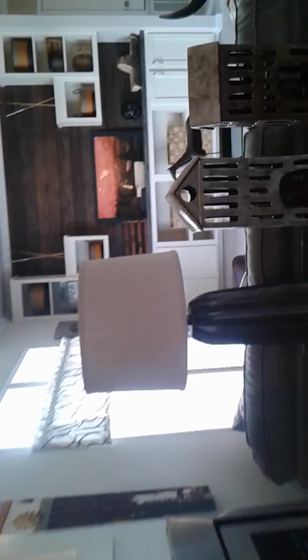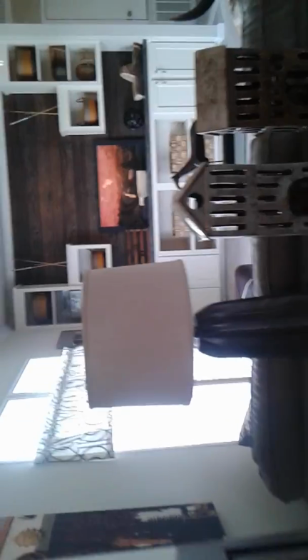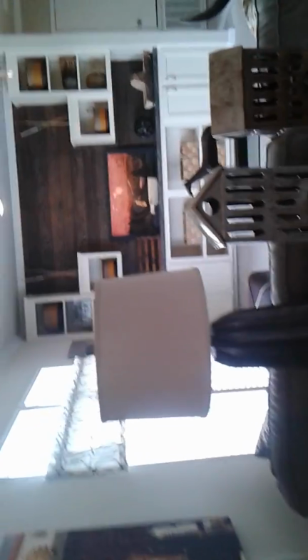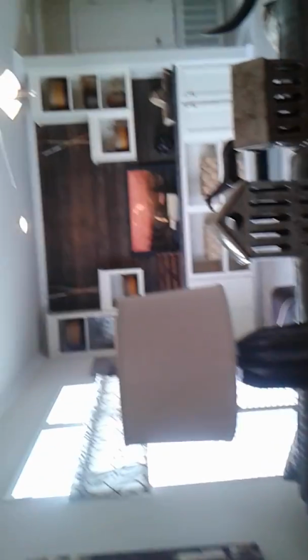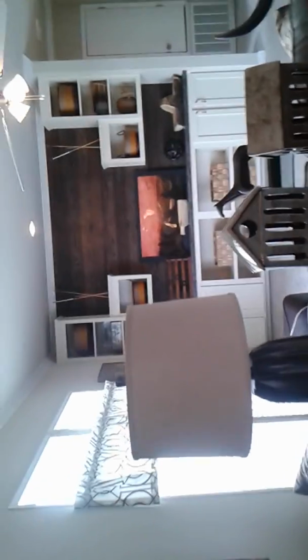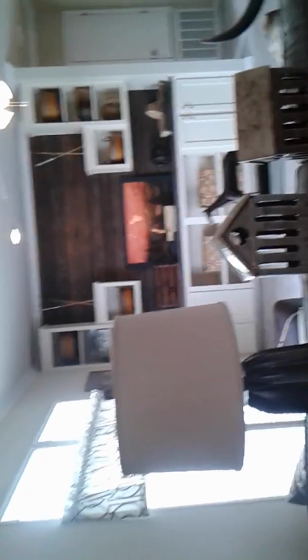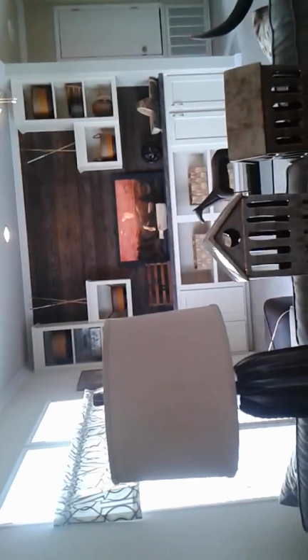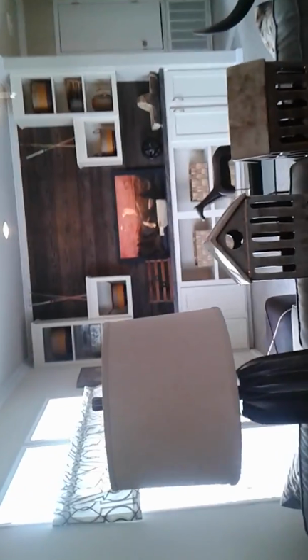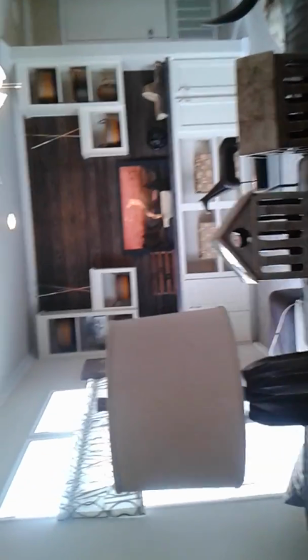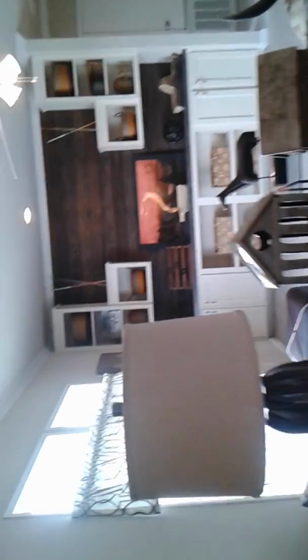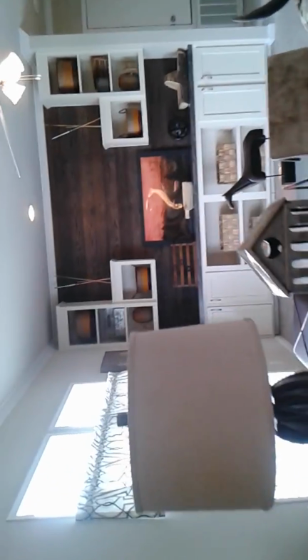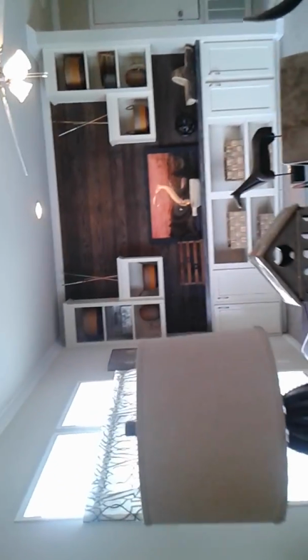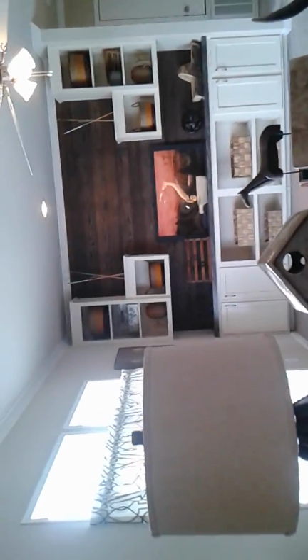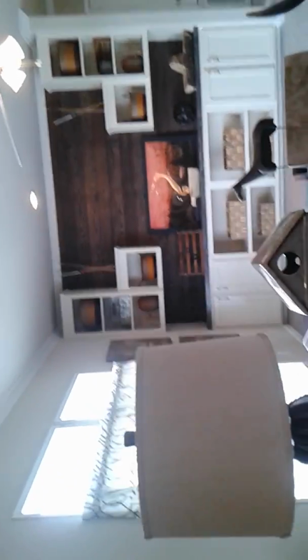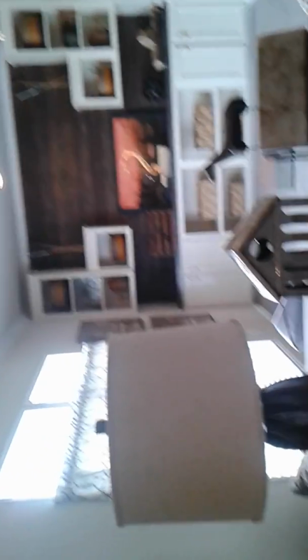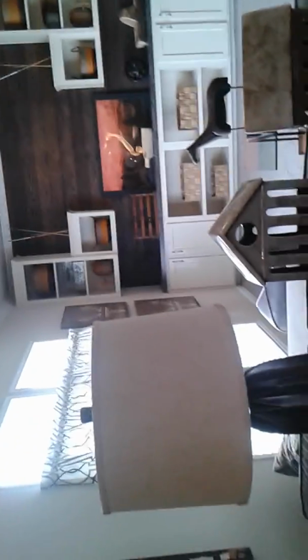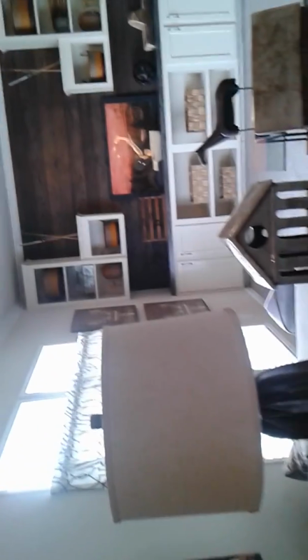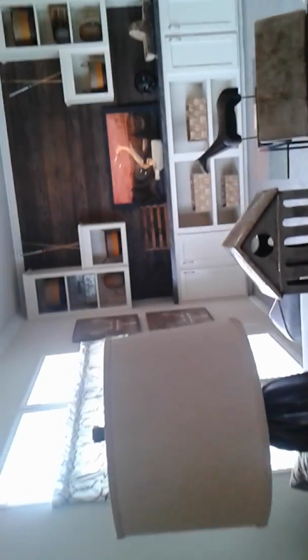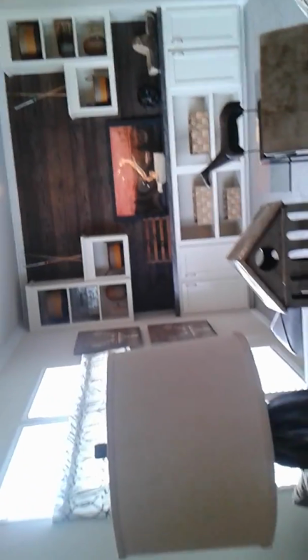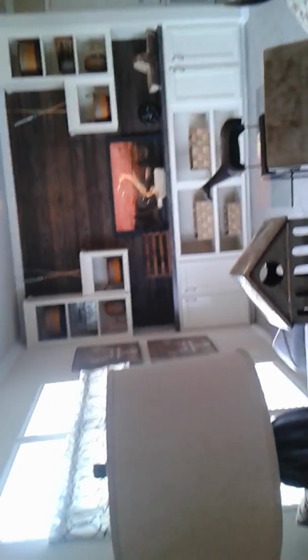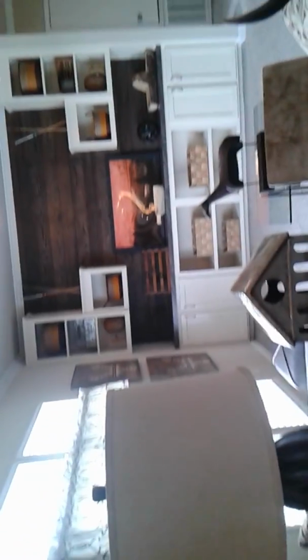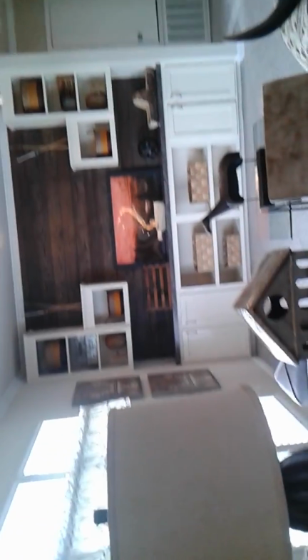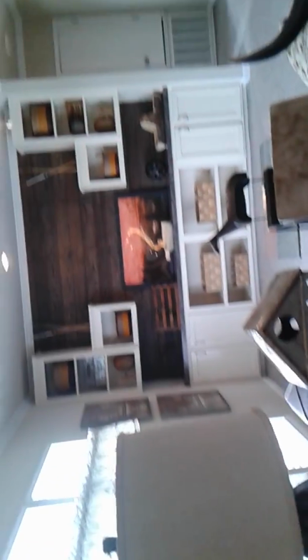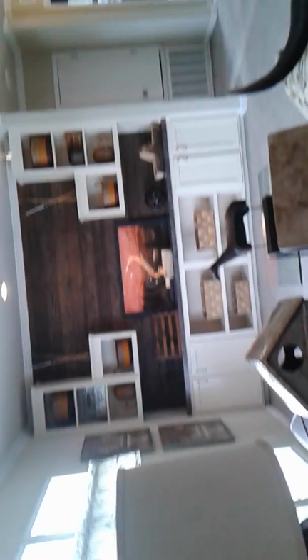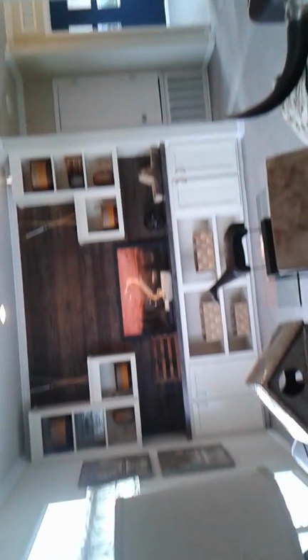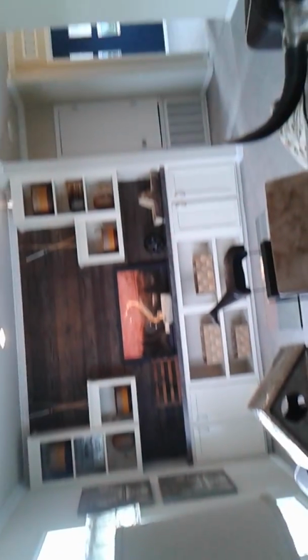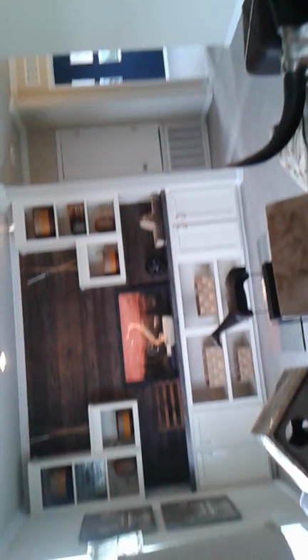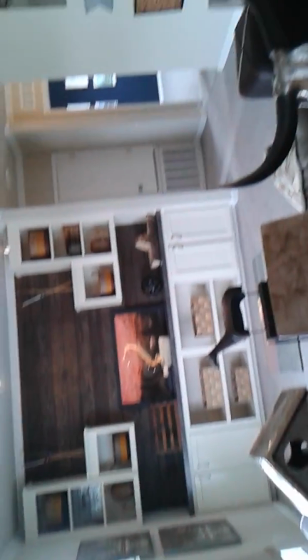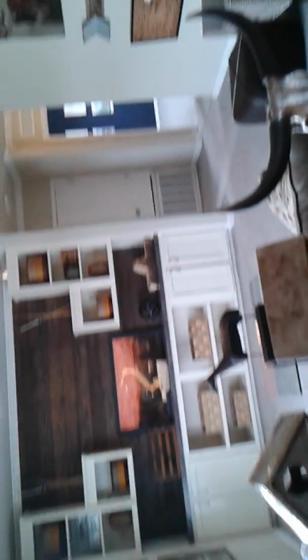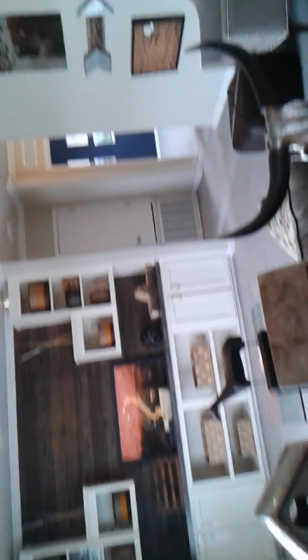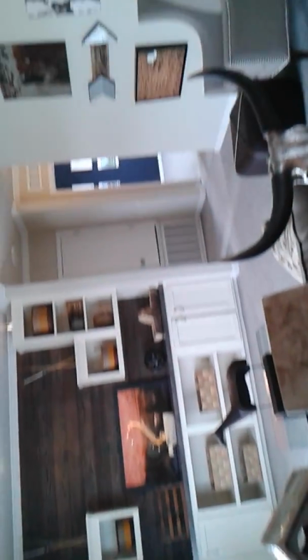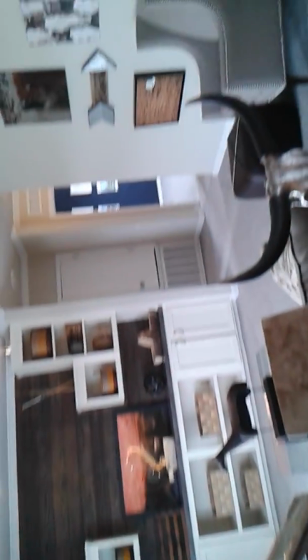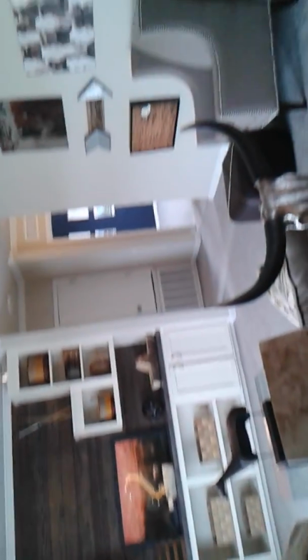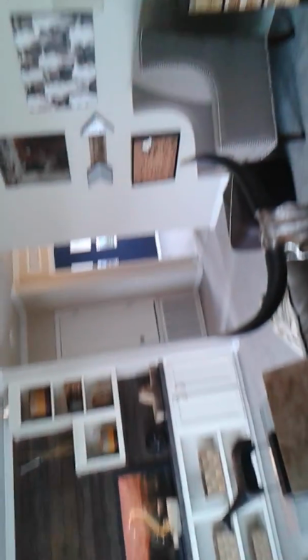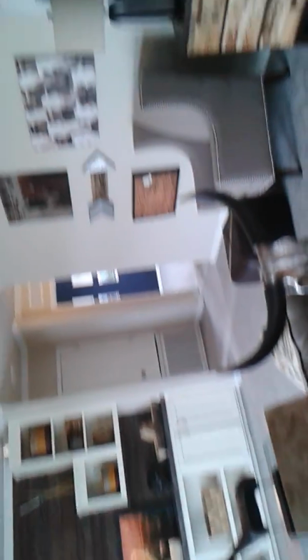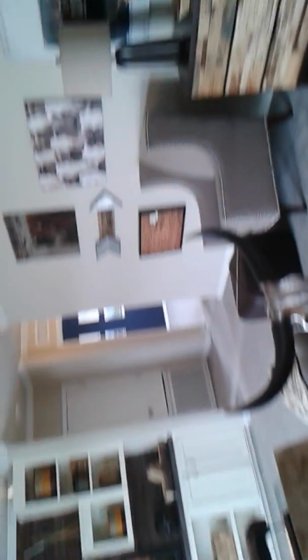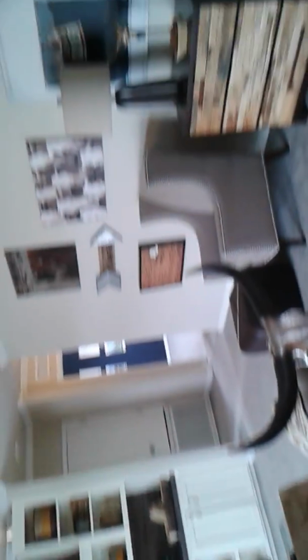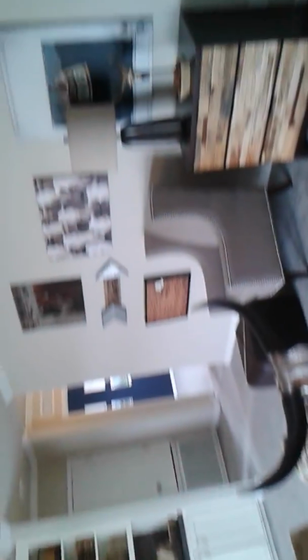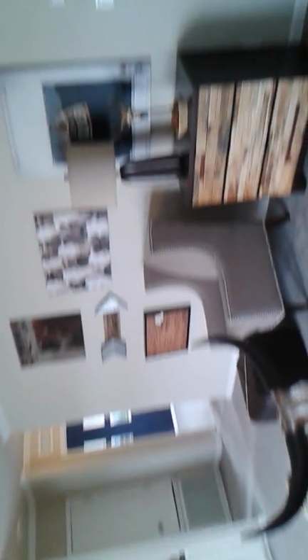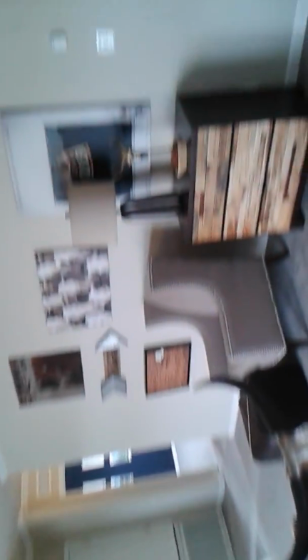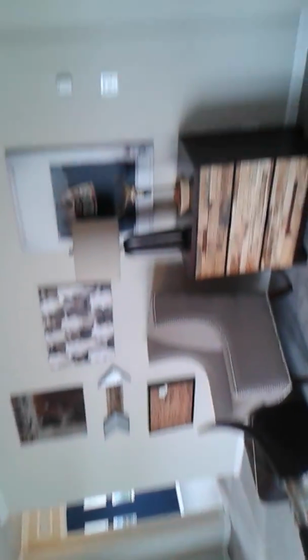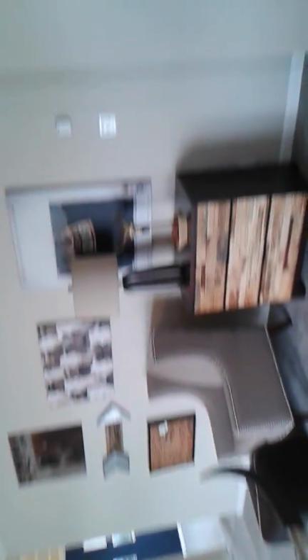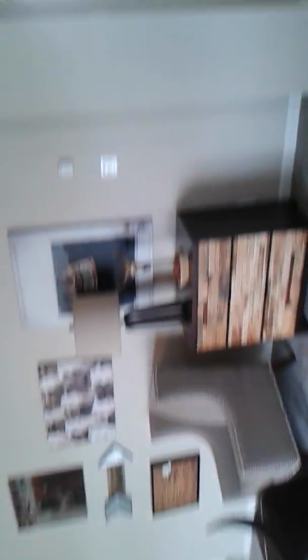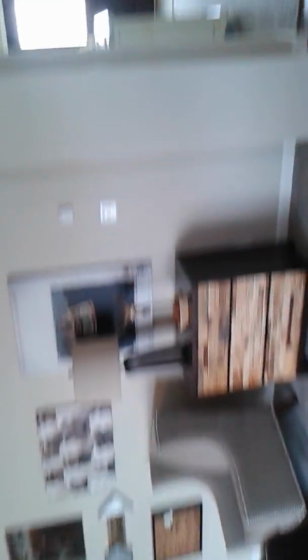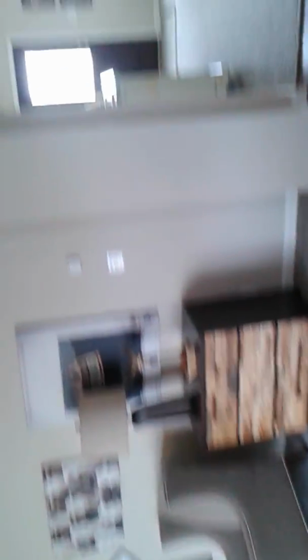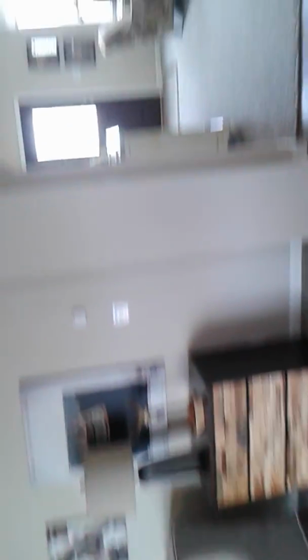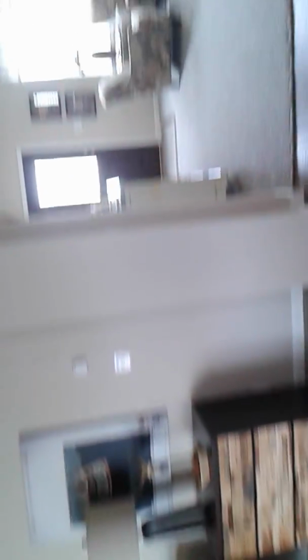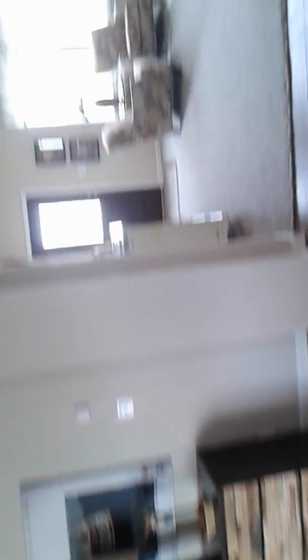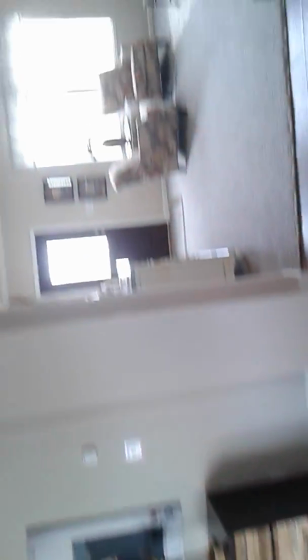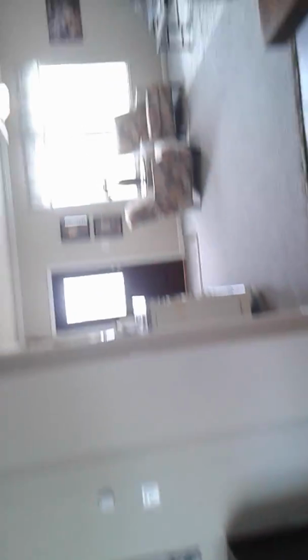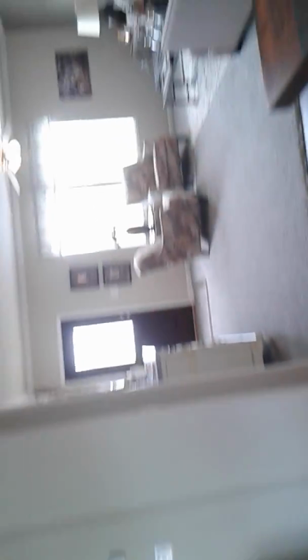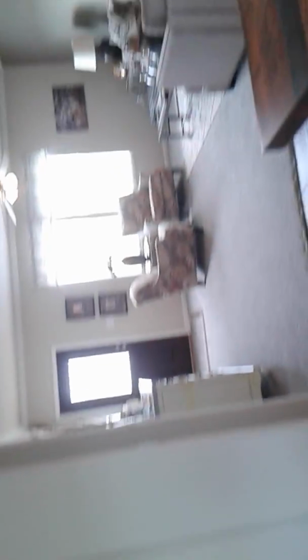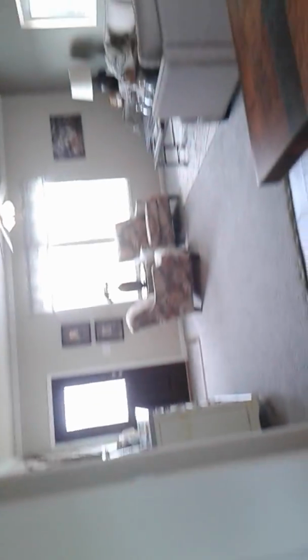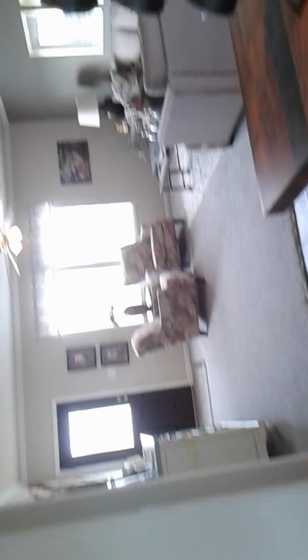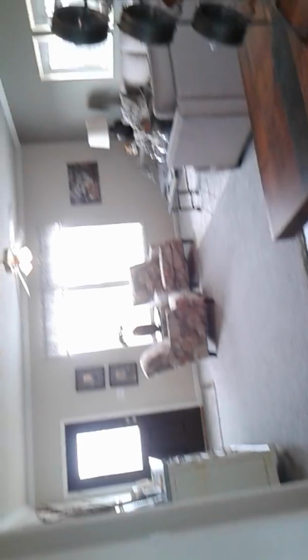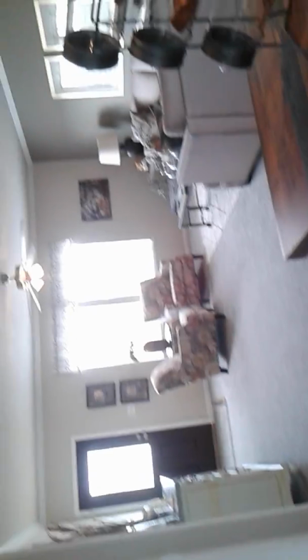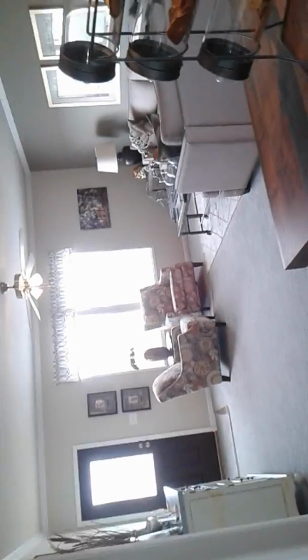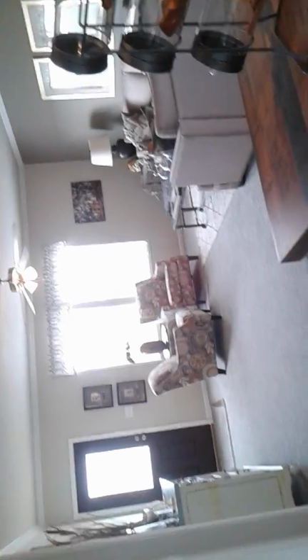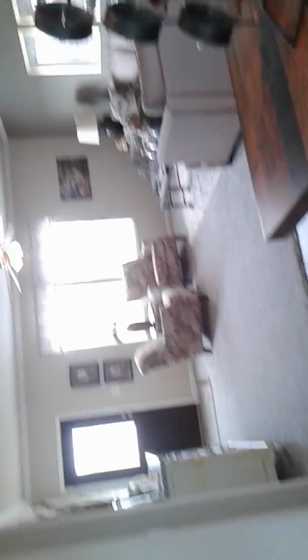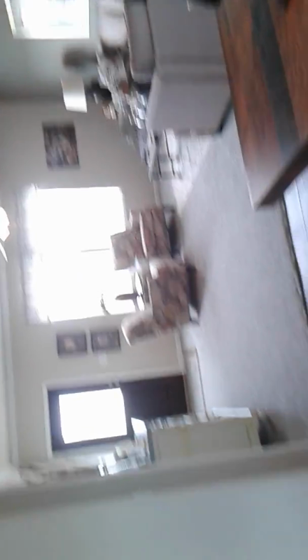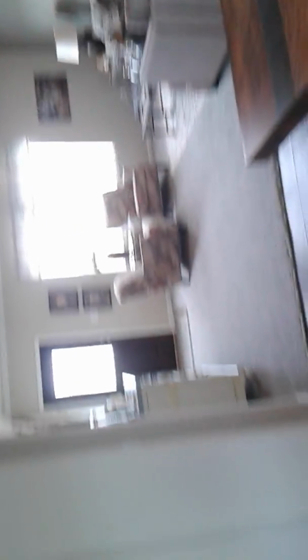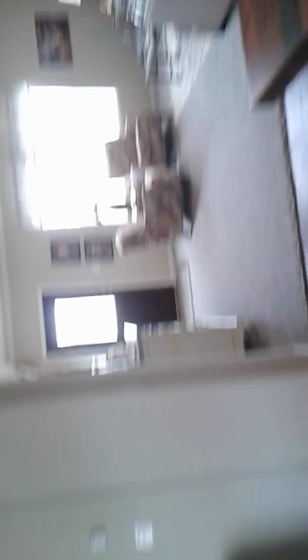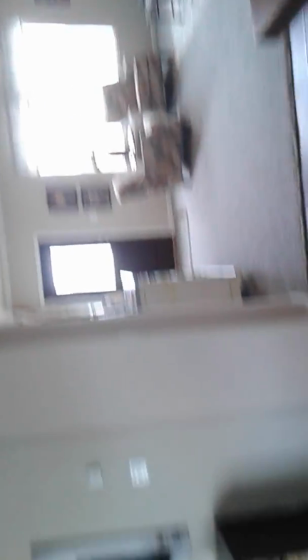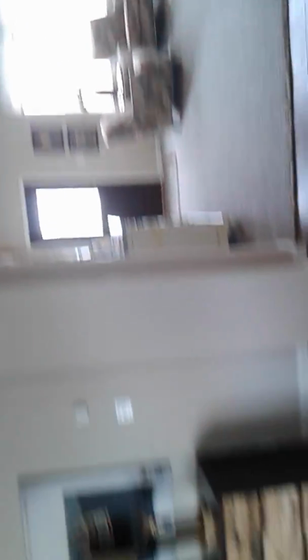Second living room slash family room area right off of the kitchen. If you look, it's literally catty-cornered.